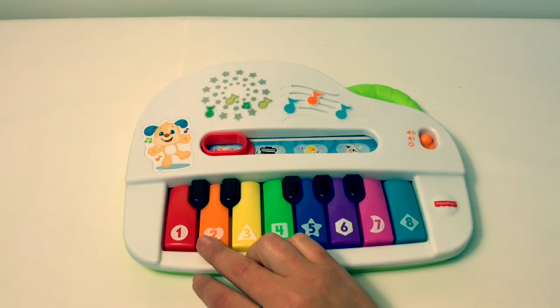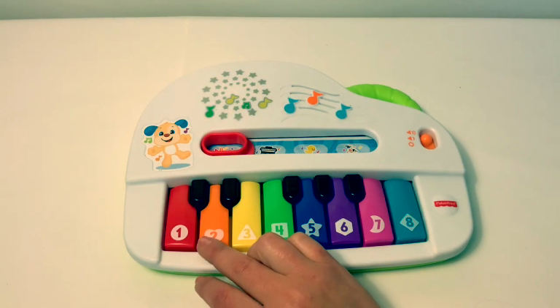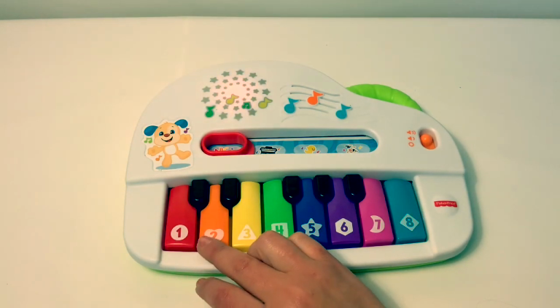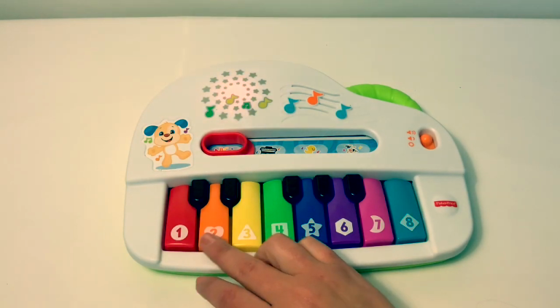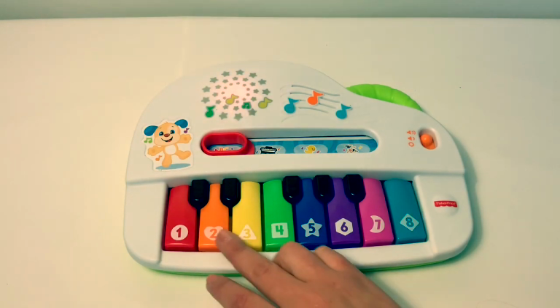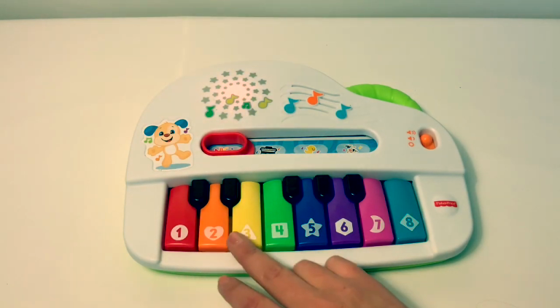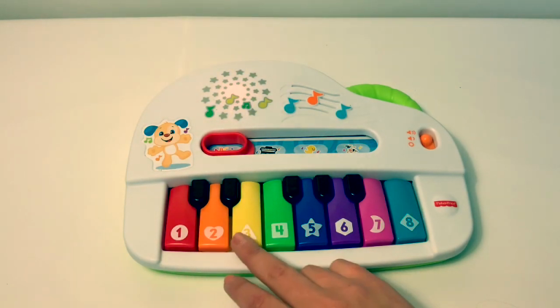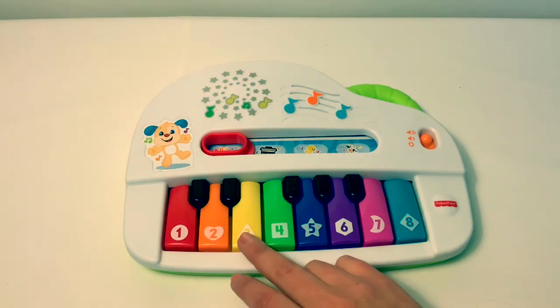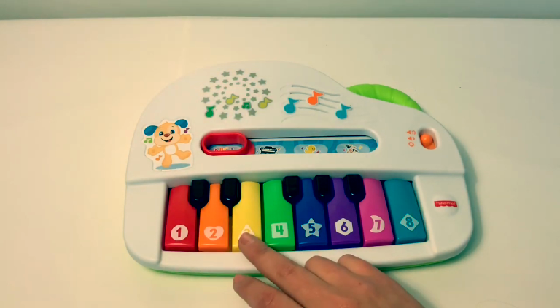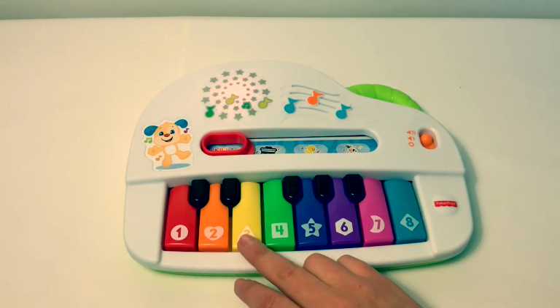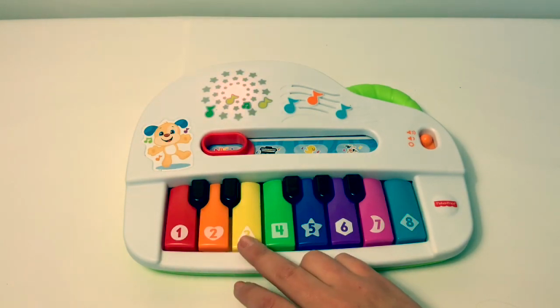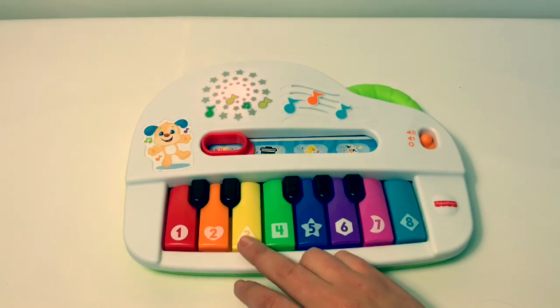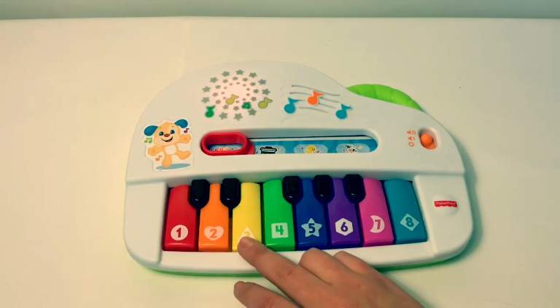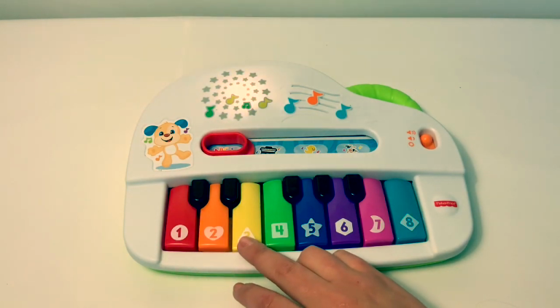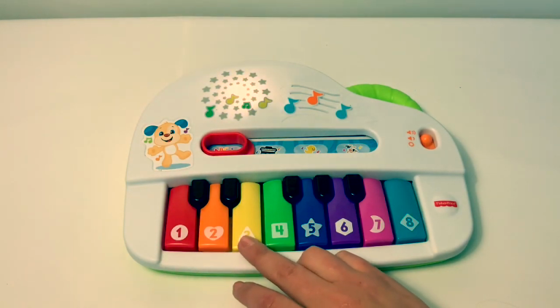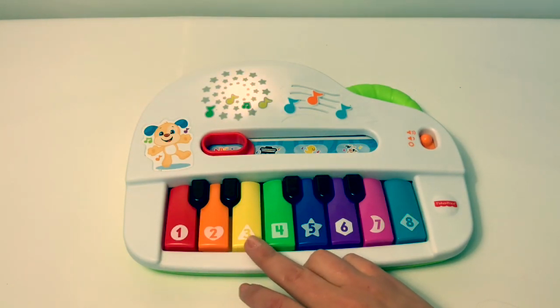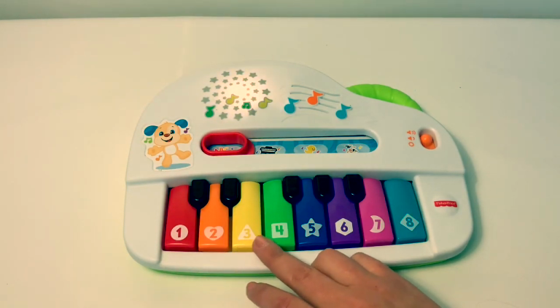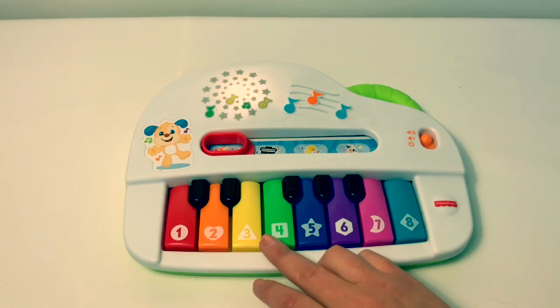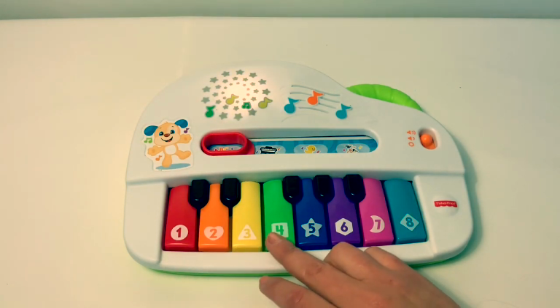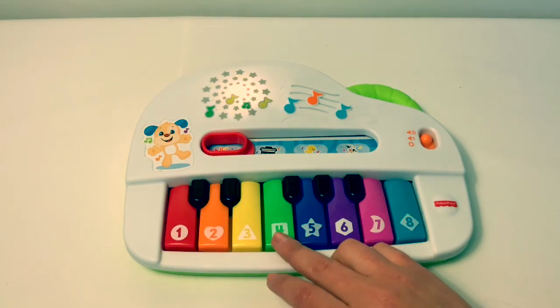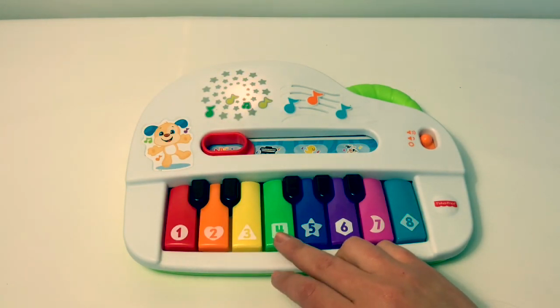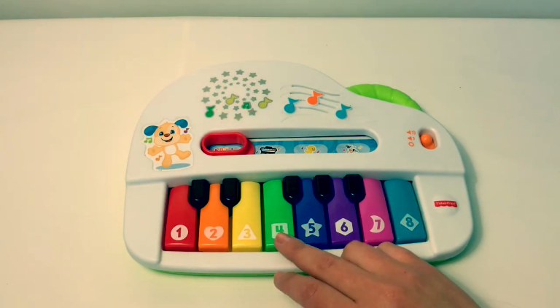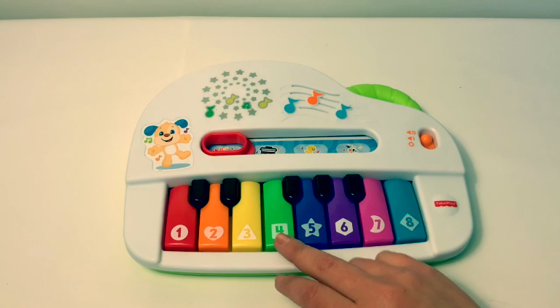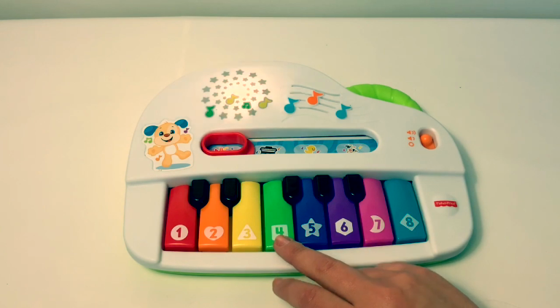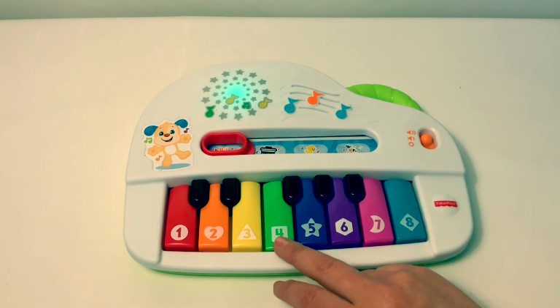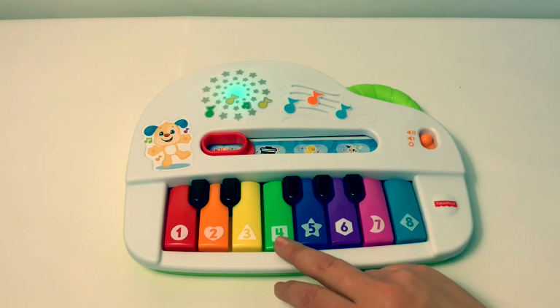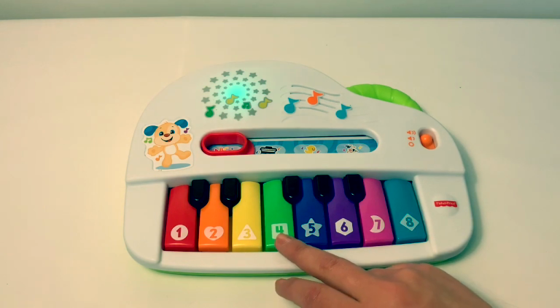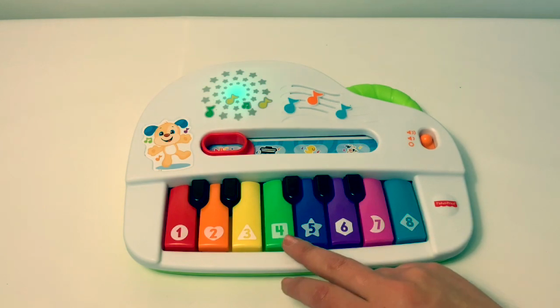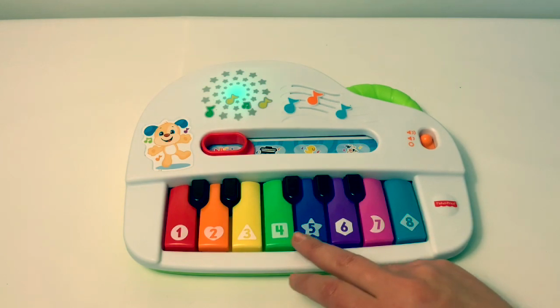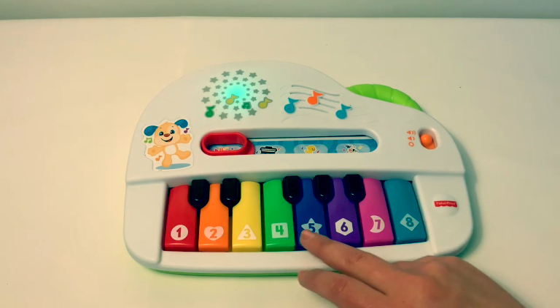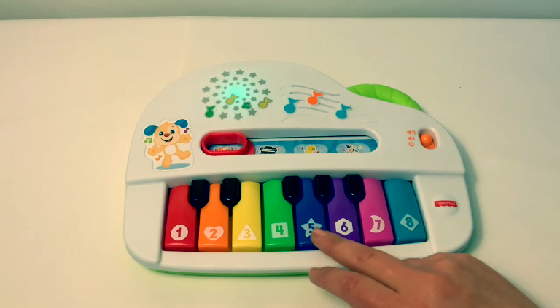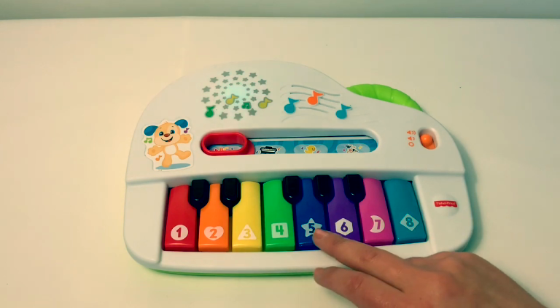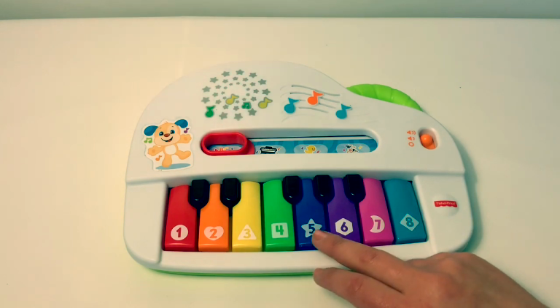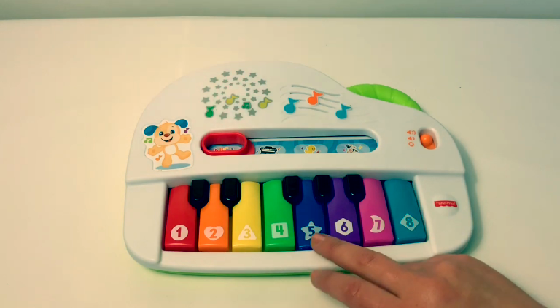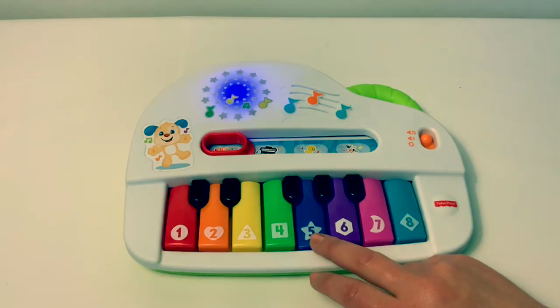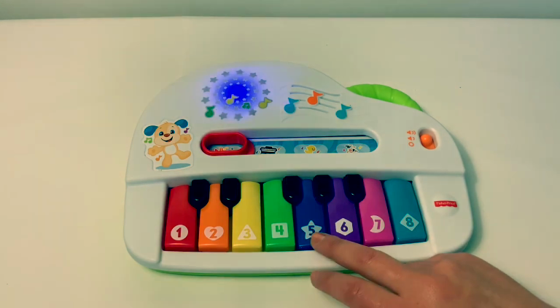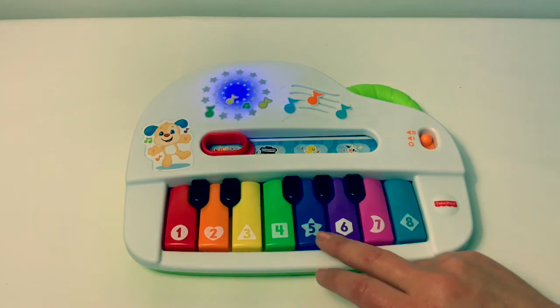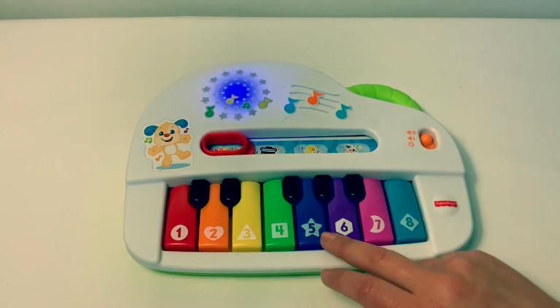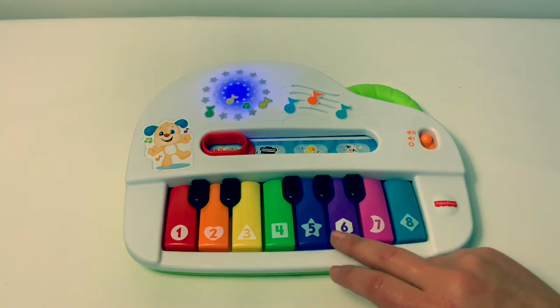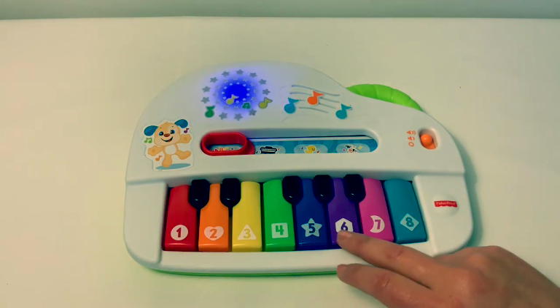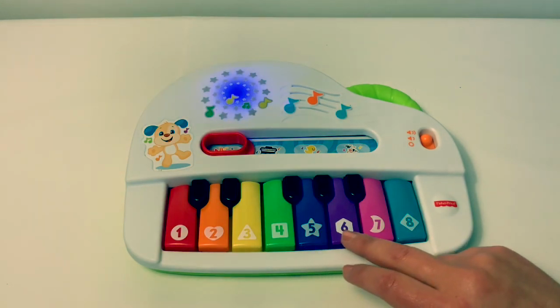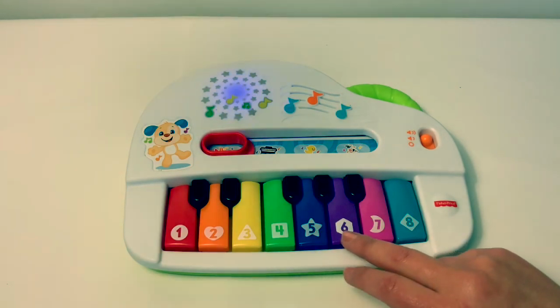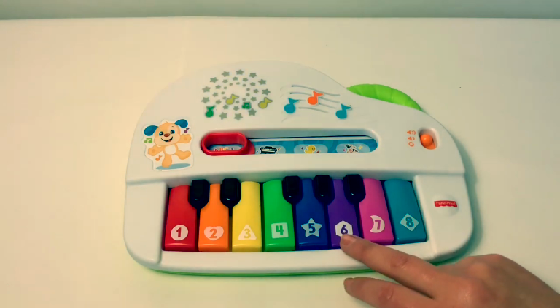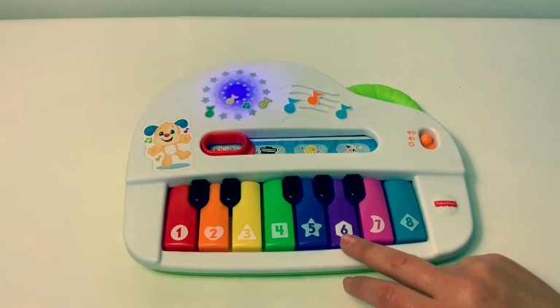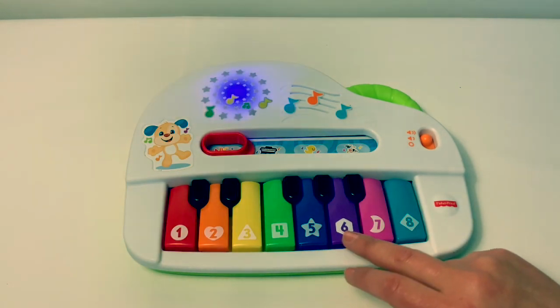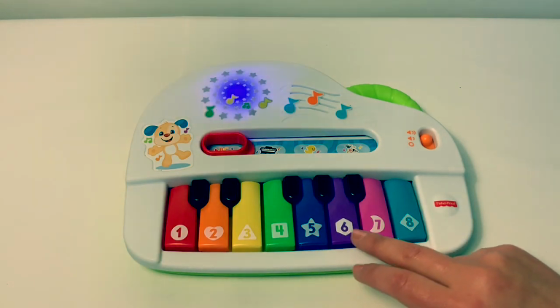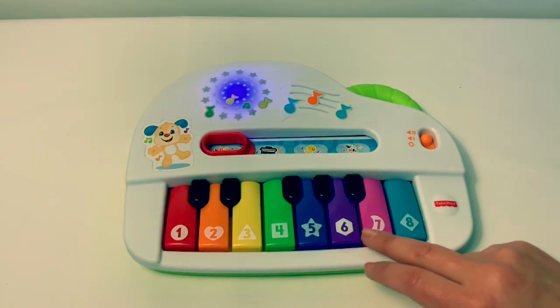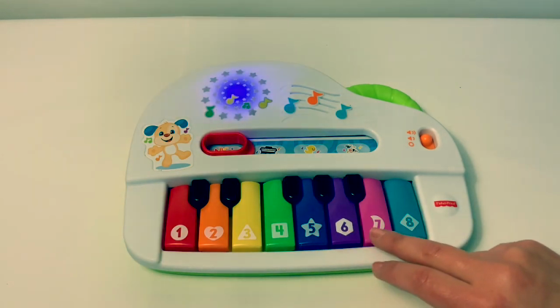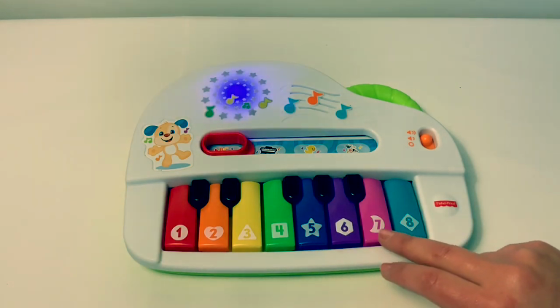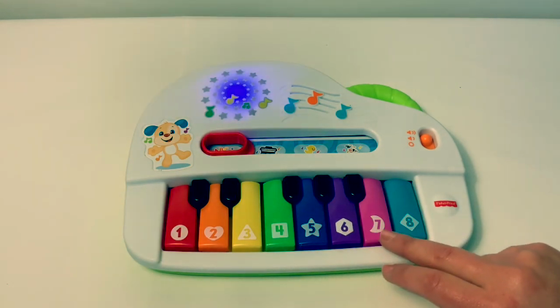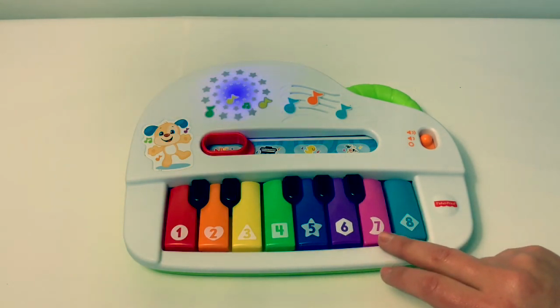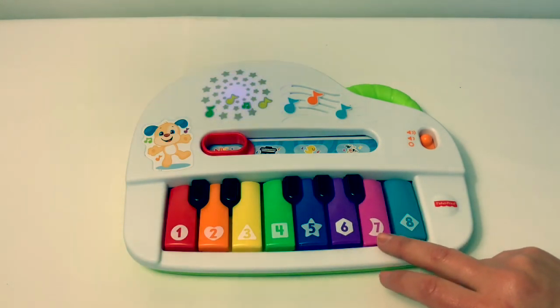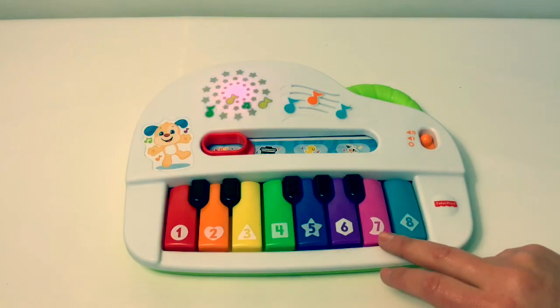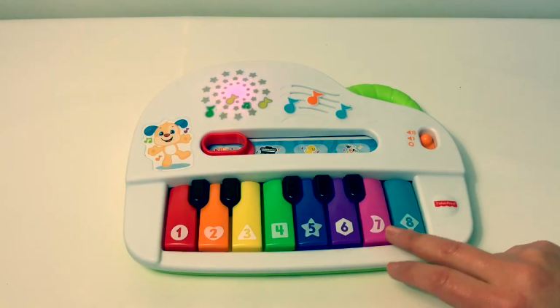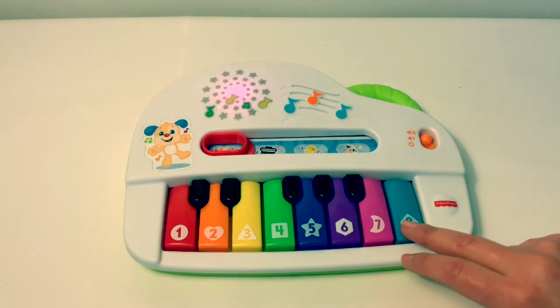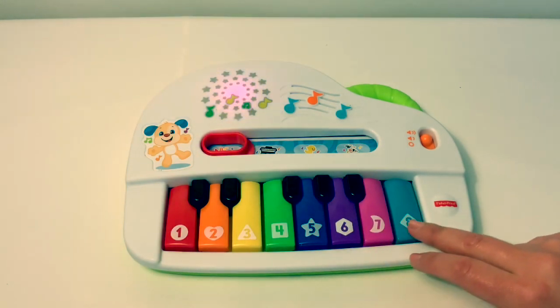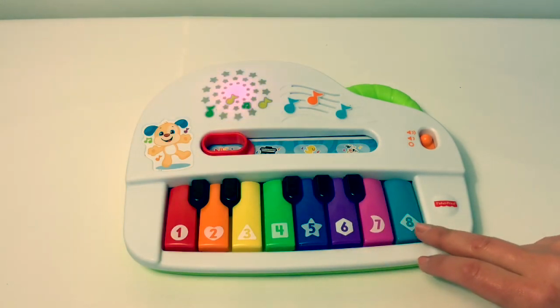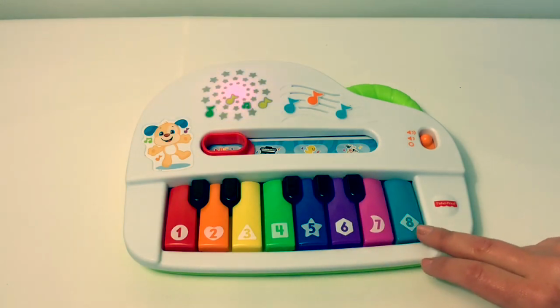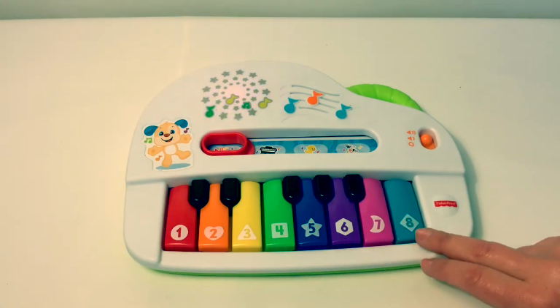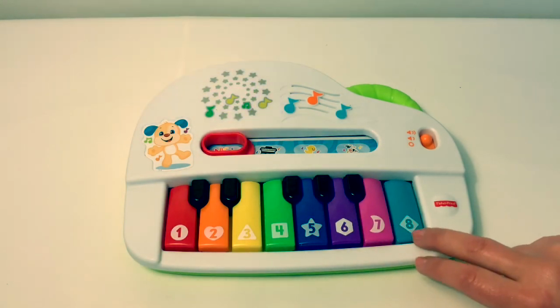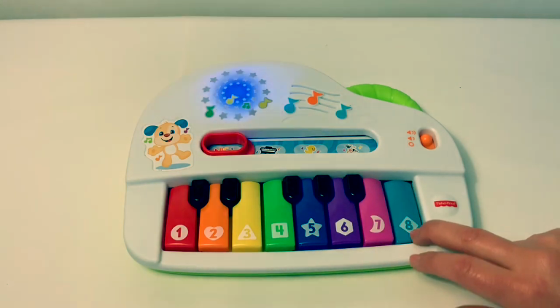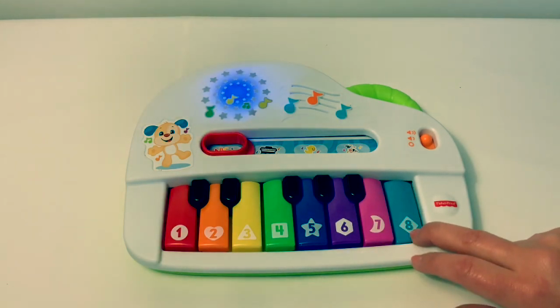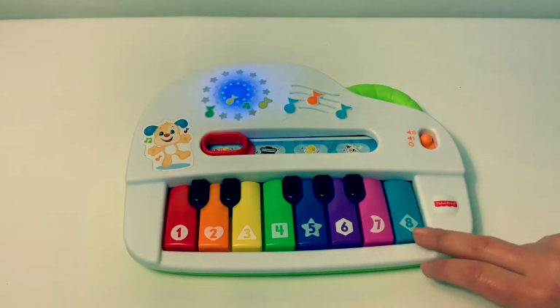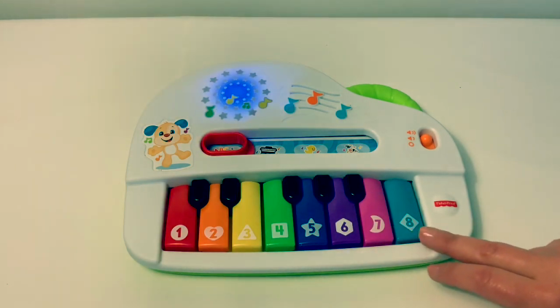Heart! Triangle! Square! Star! Hexagon! Moon! Diamond!